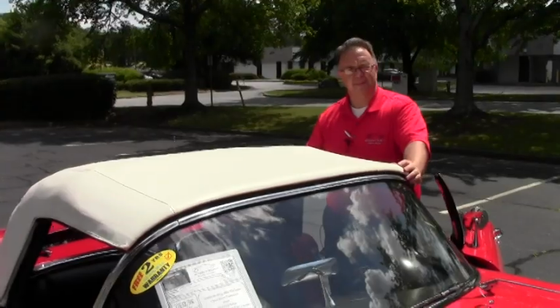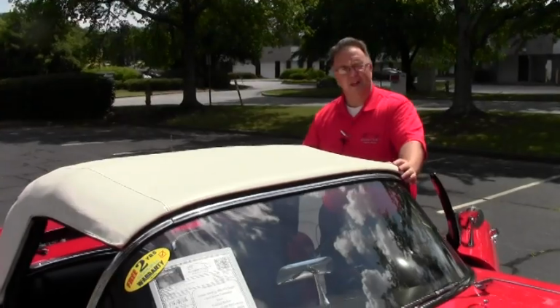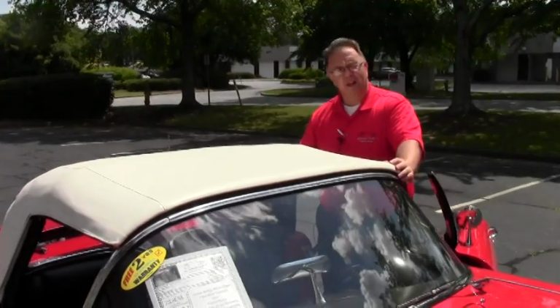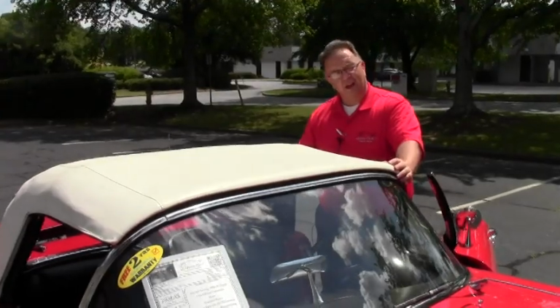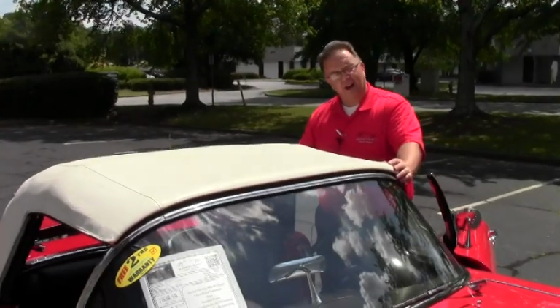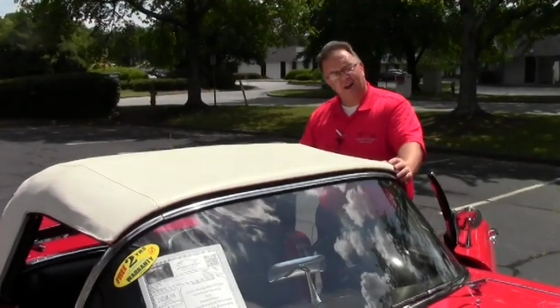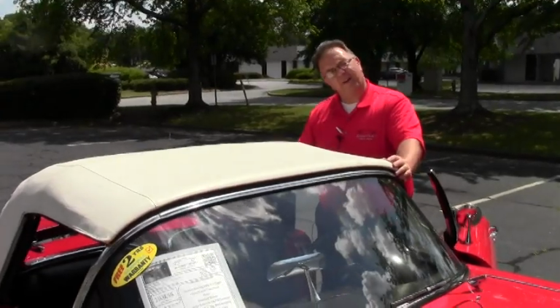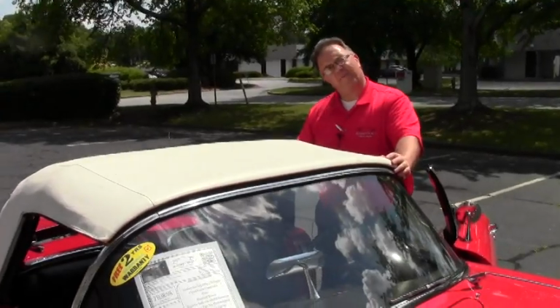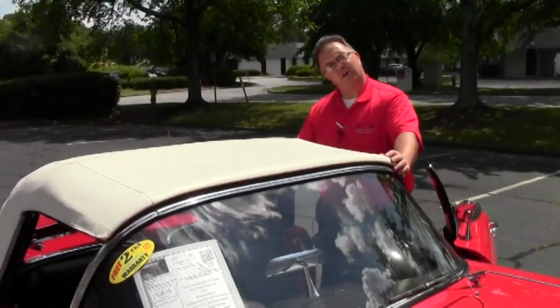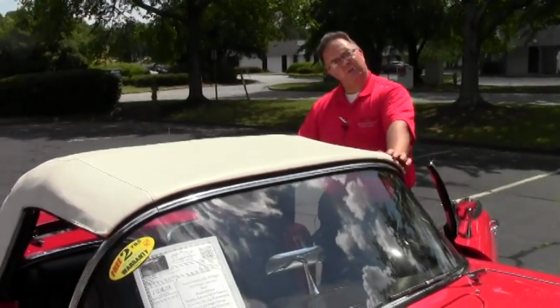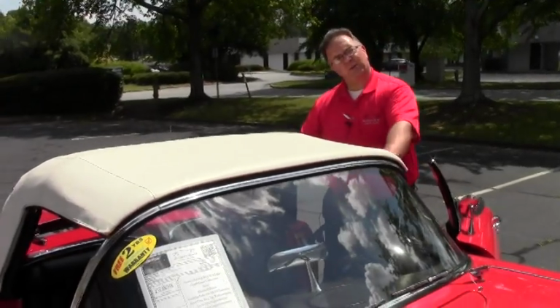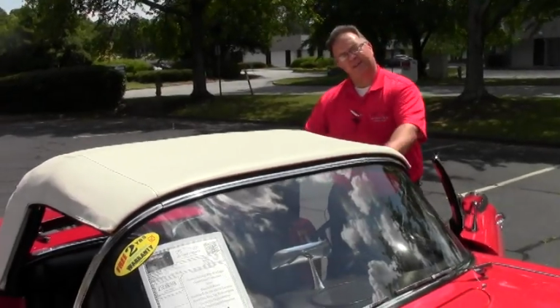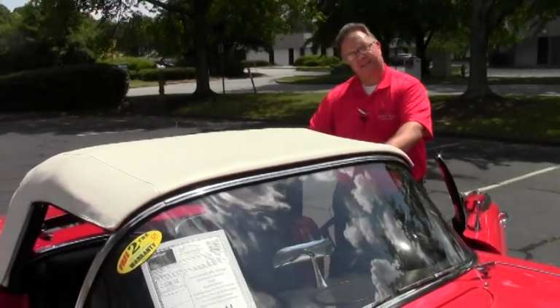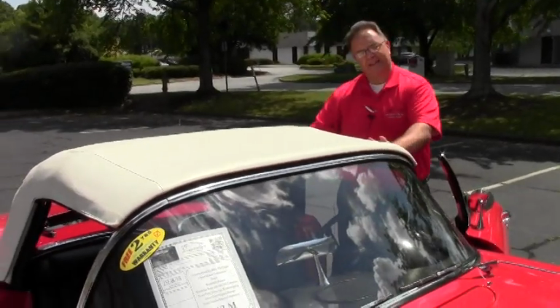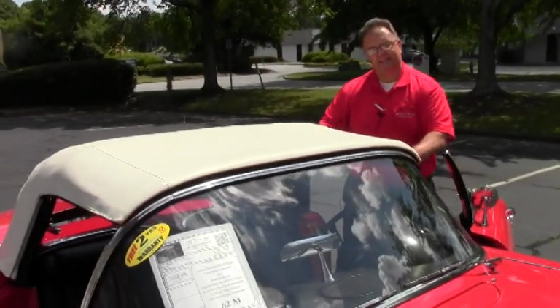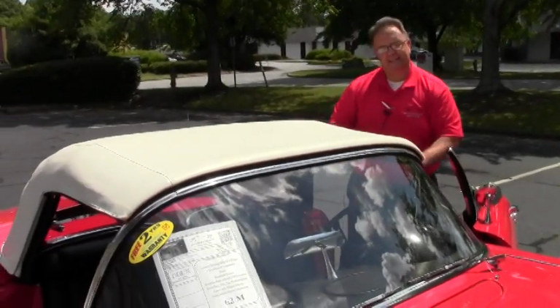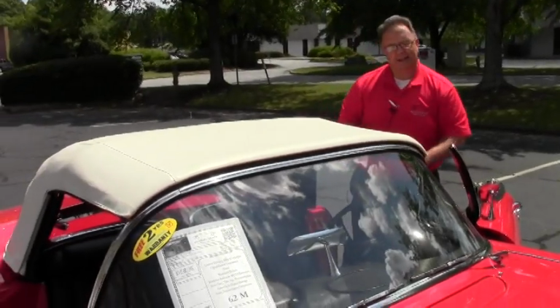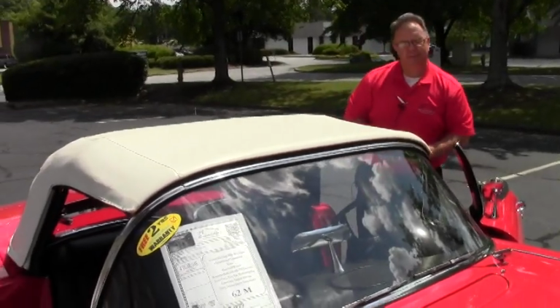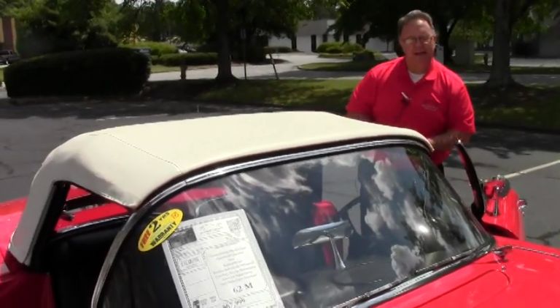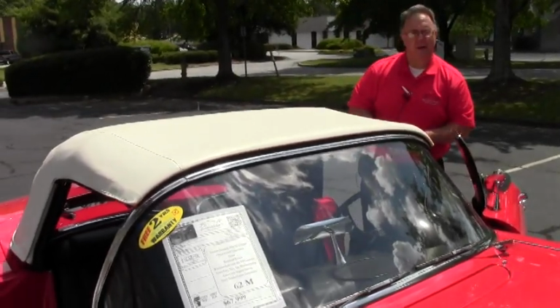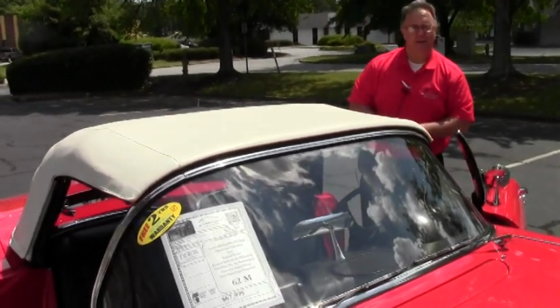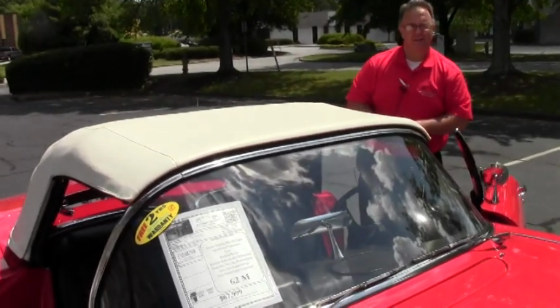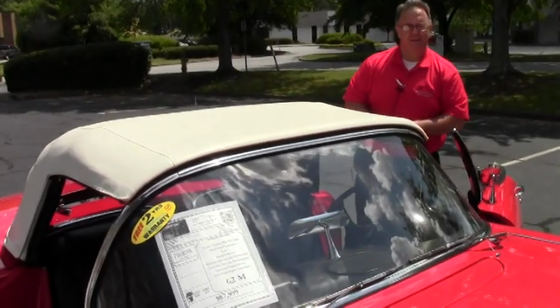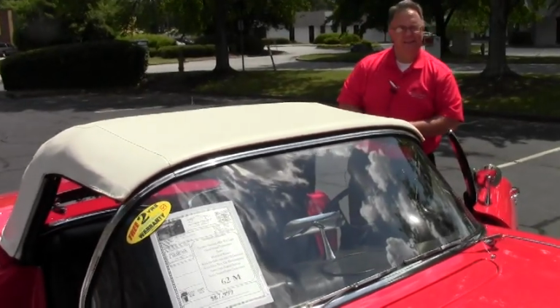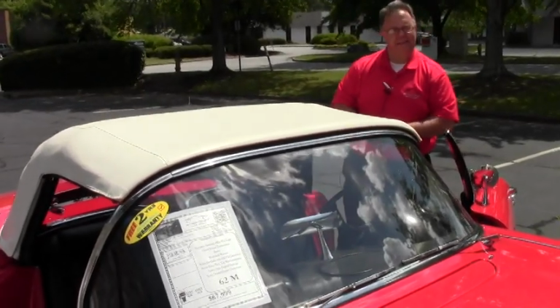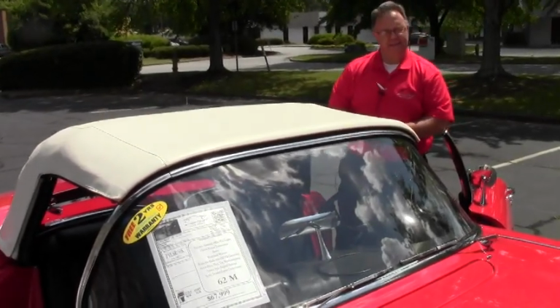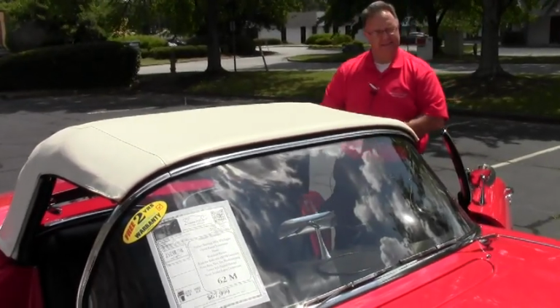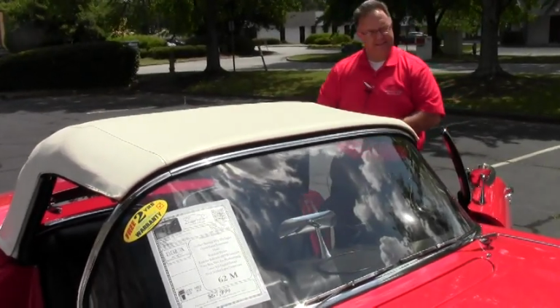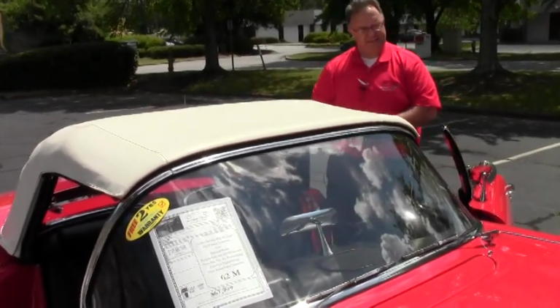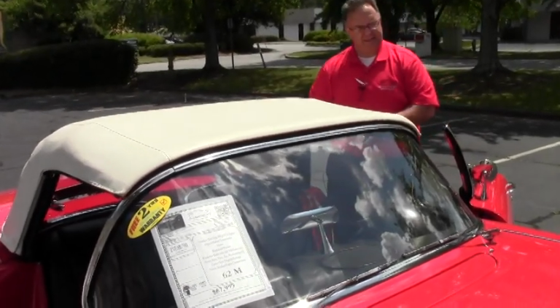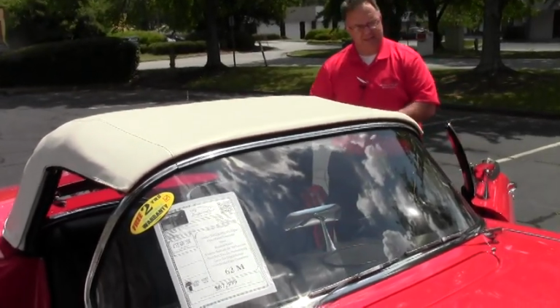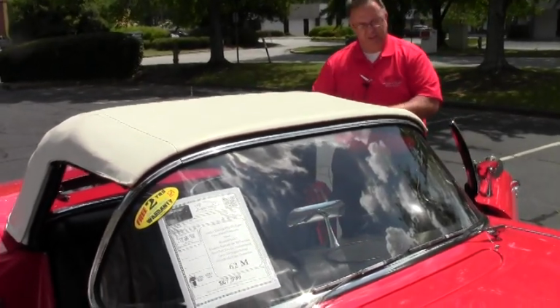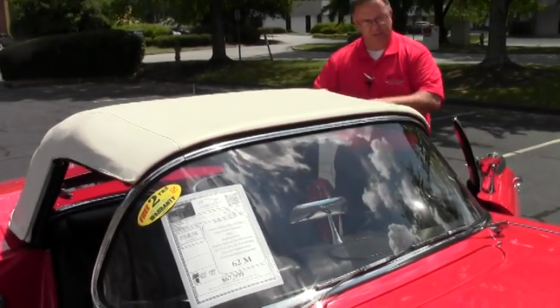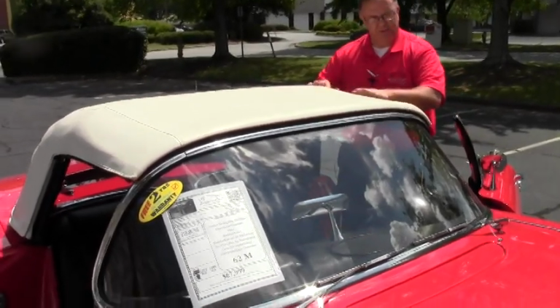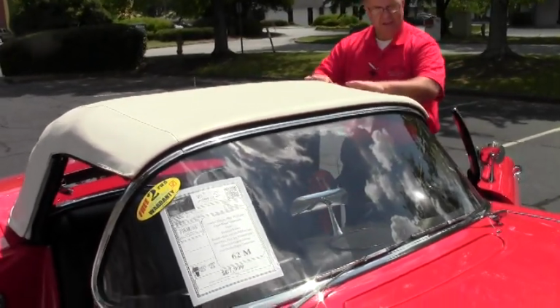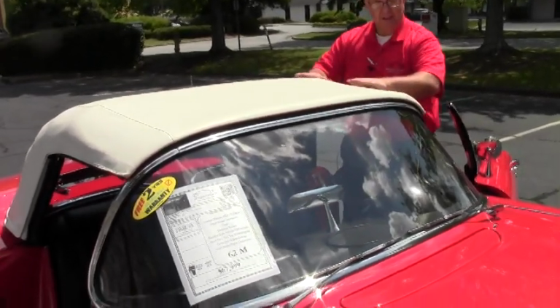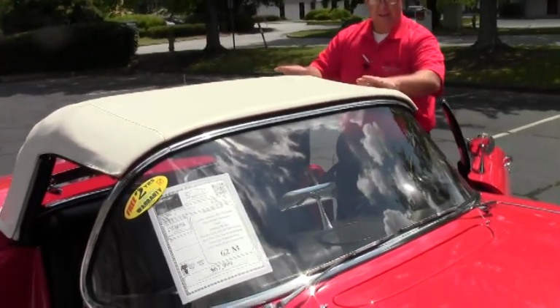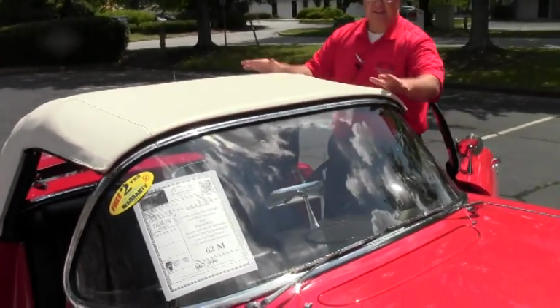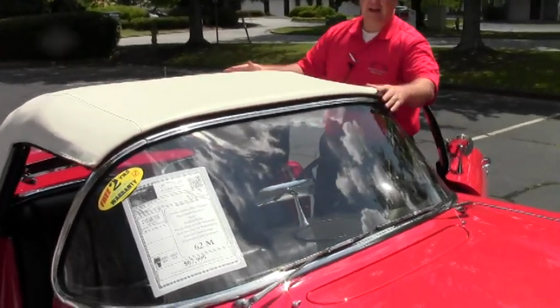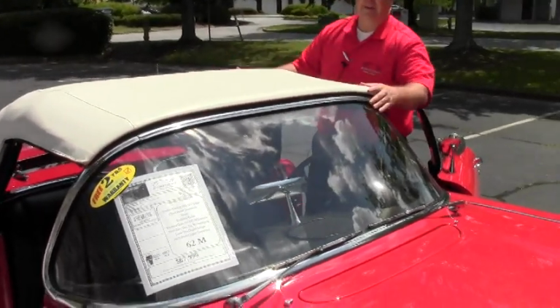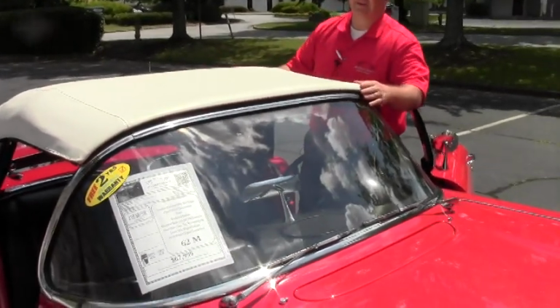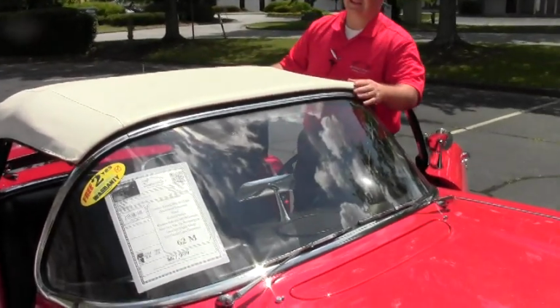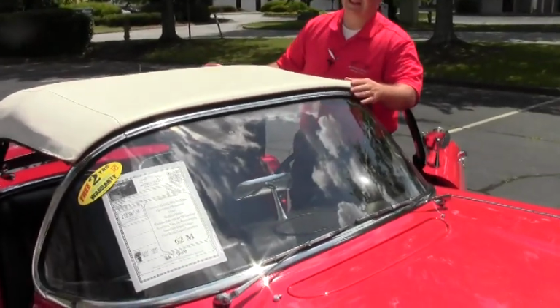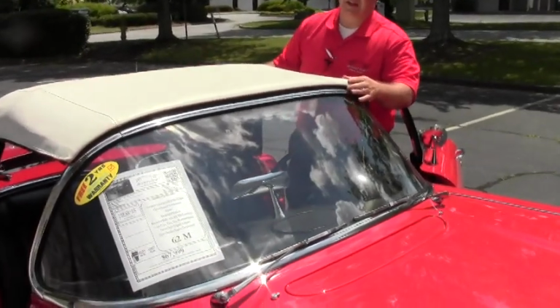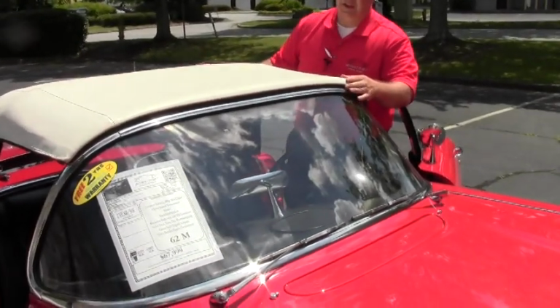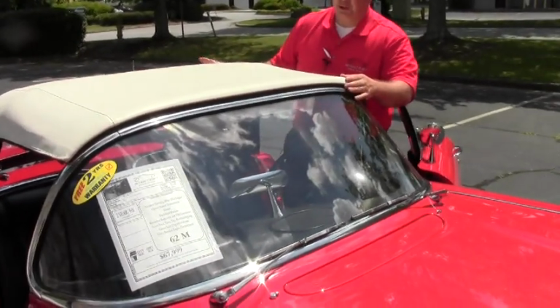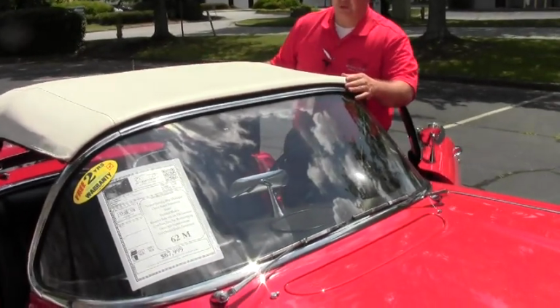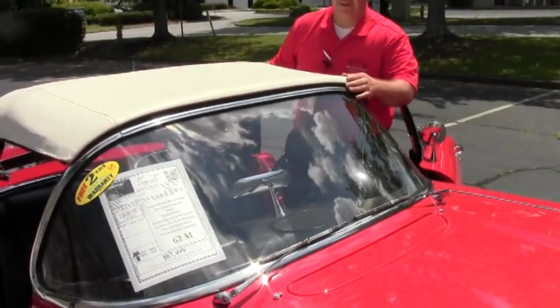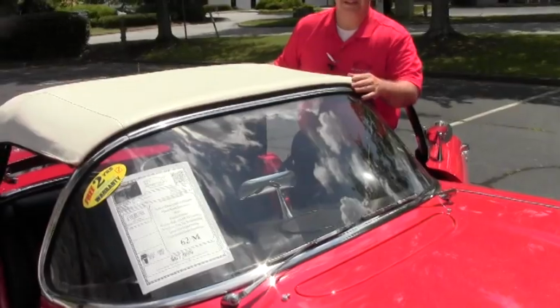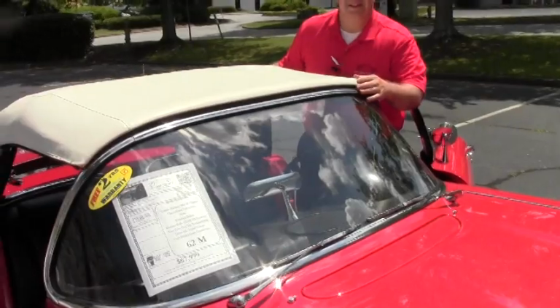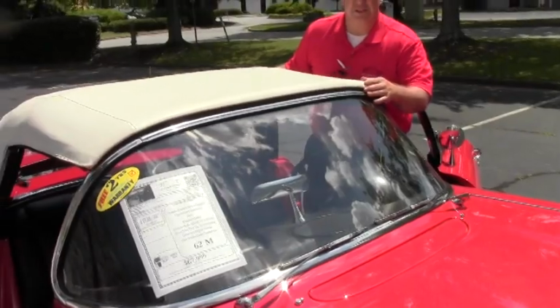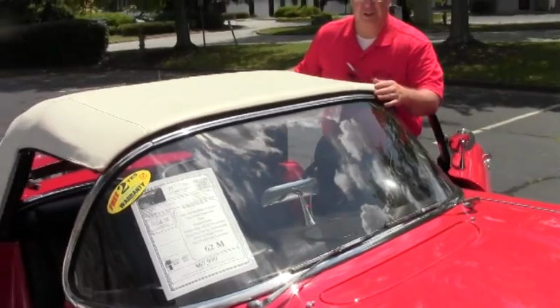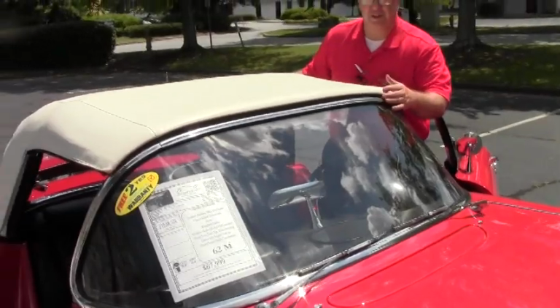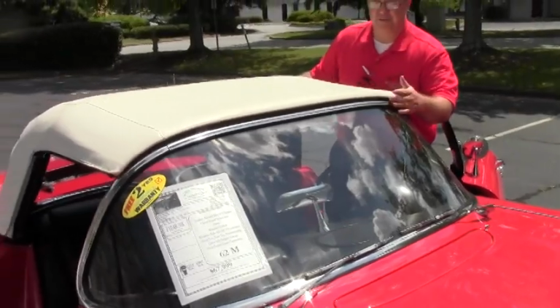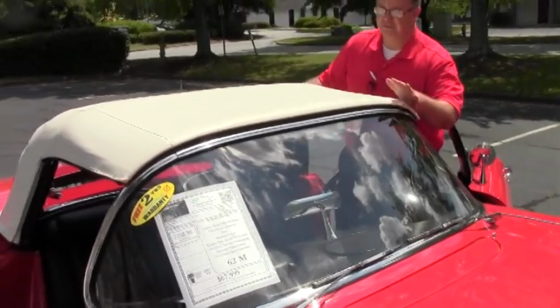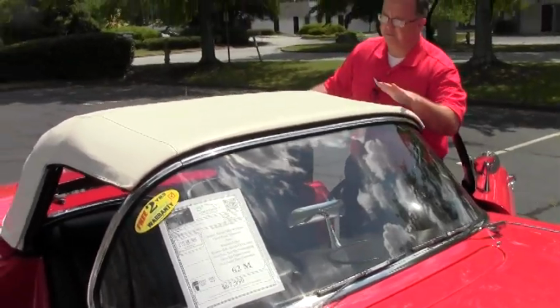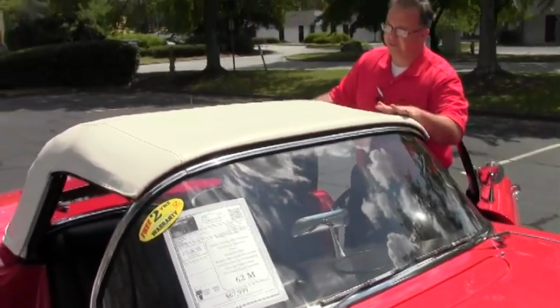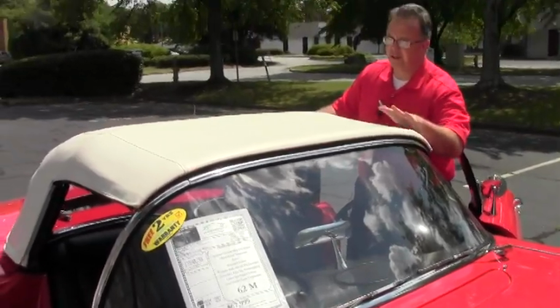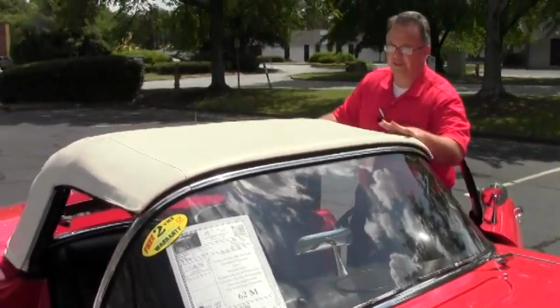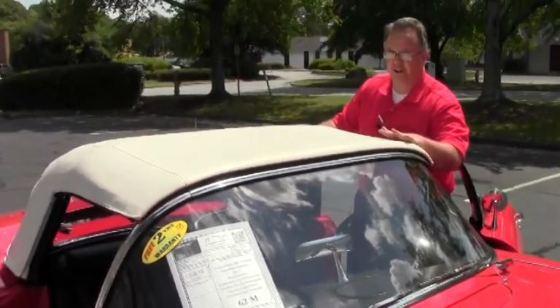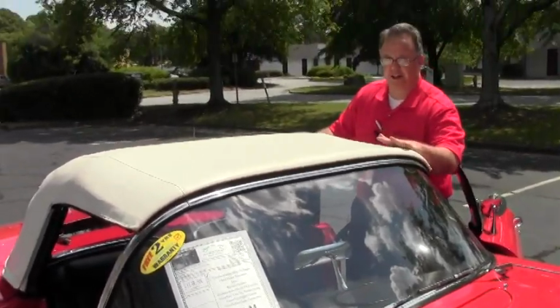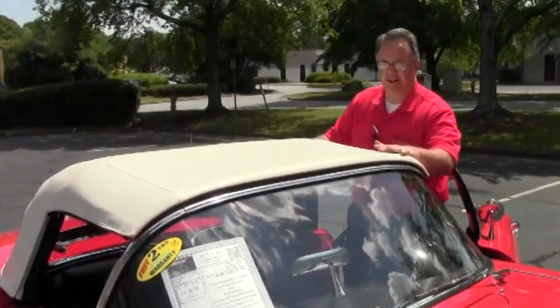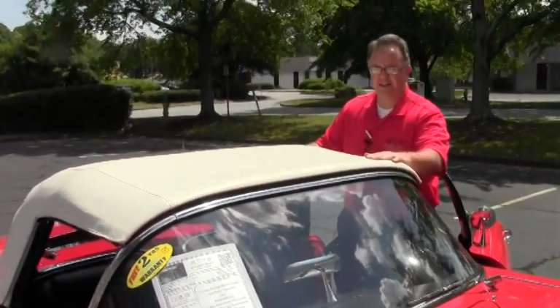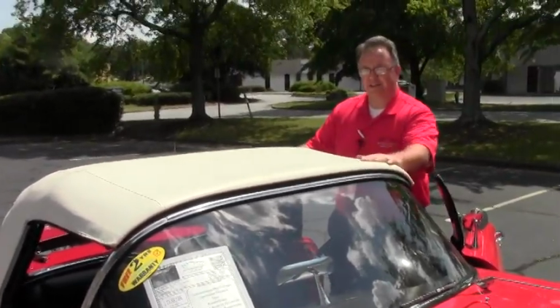Alright folks, we're going to take the top down. It's 1962. The top is in like new condition. Very, very nice.